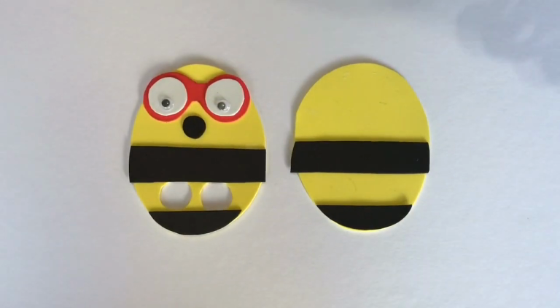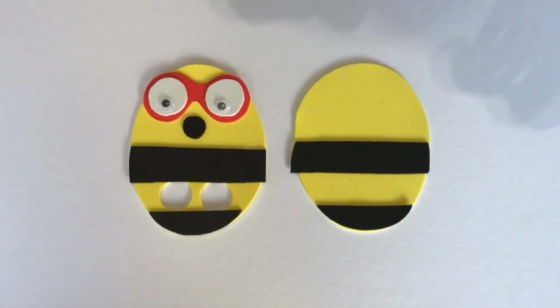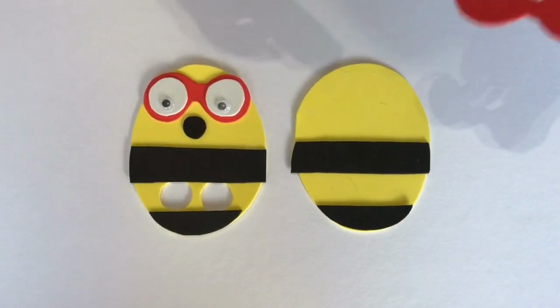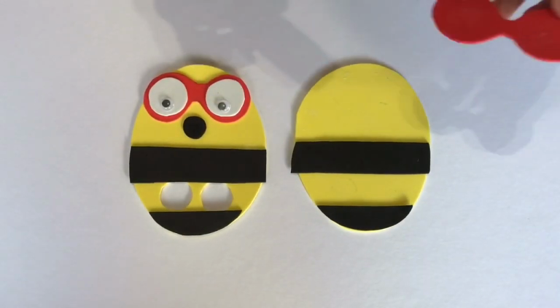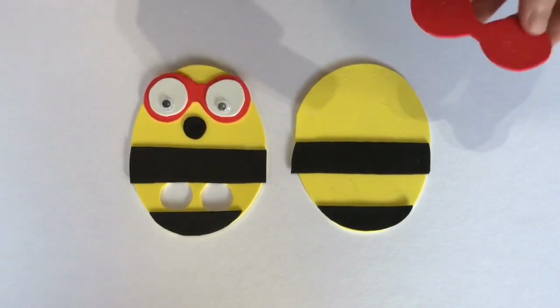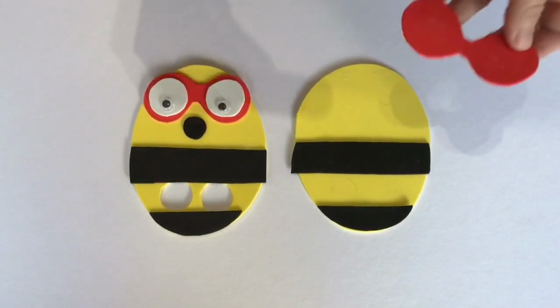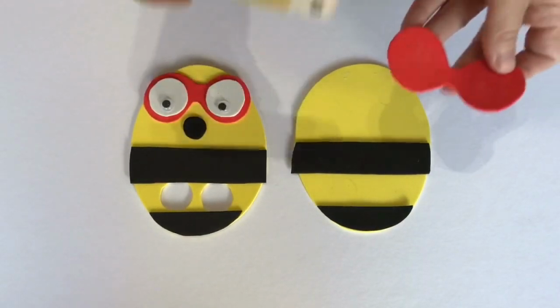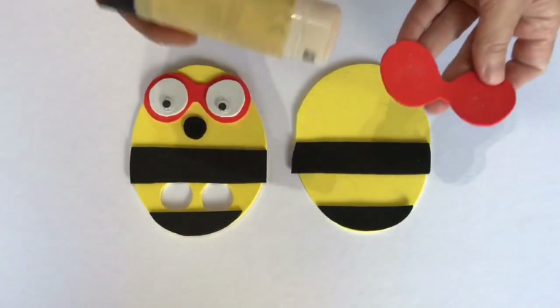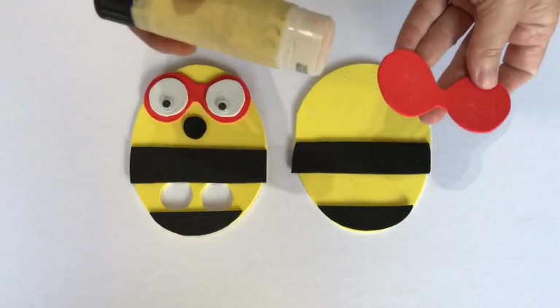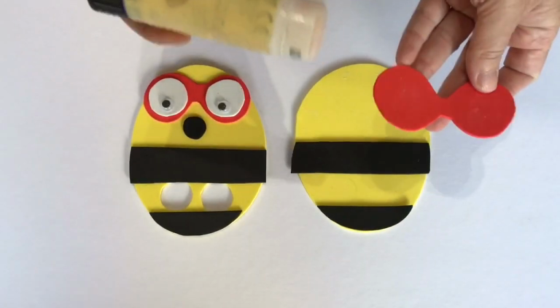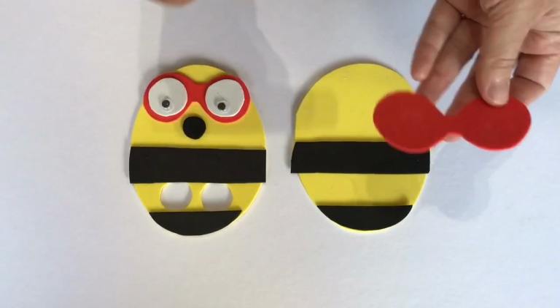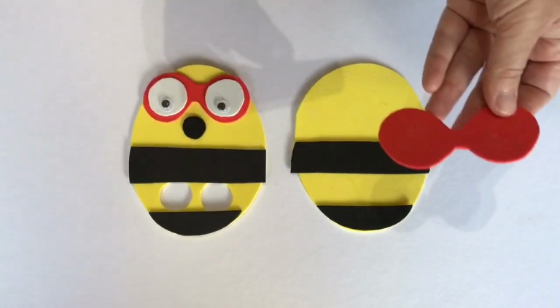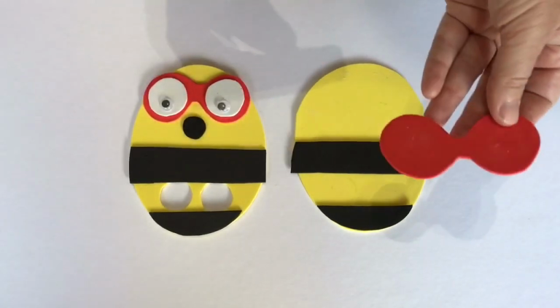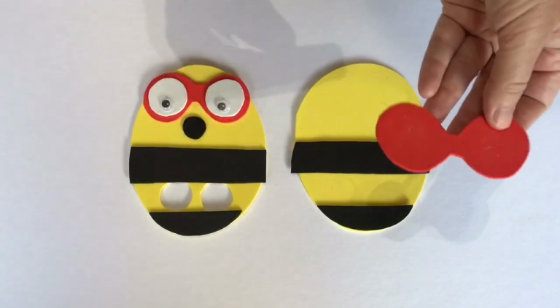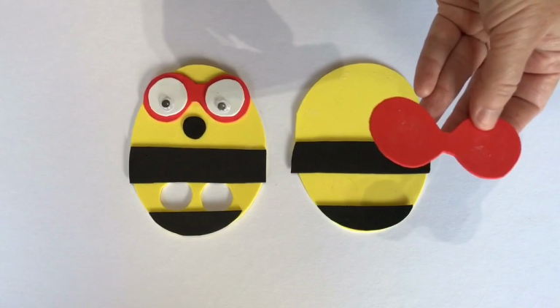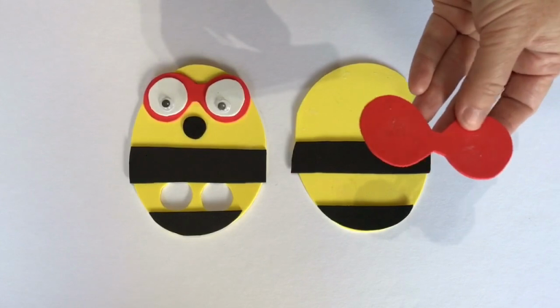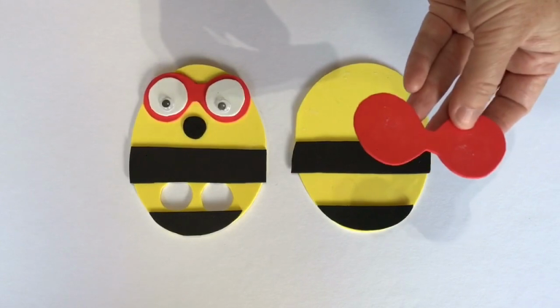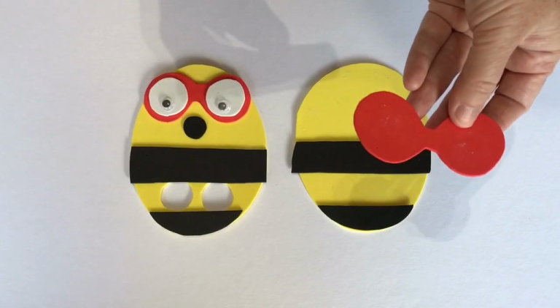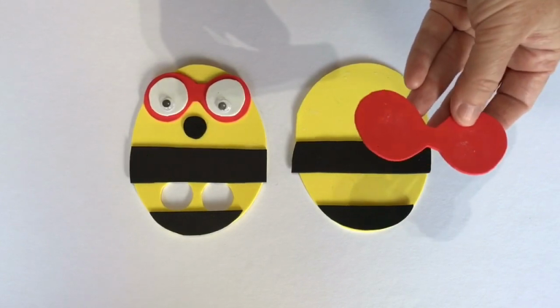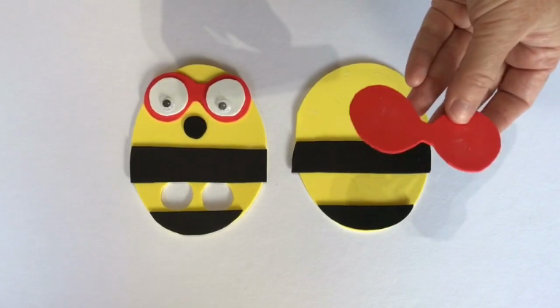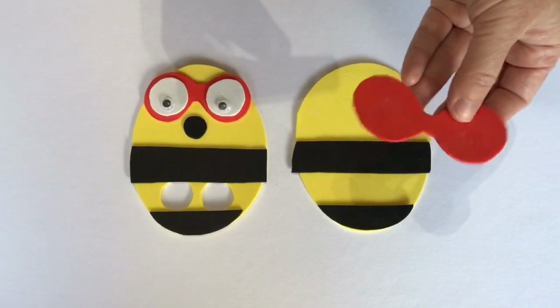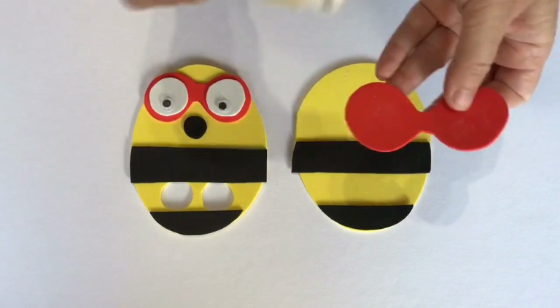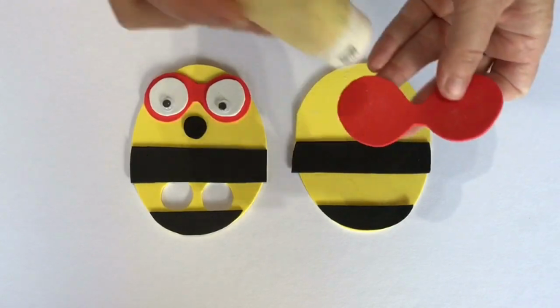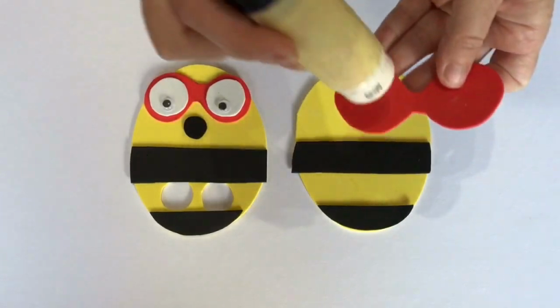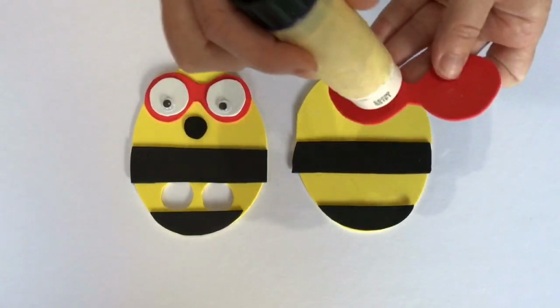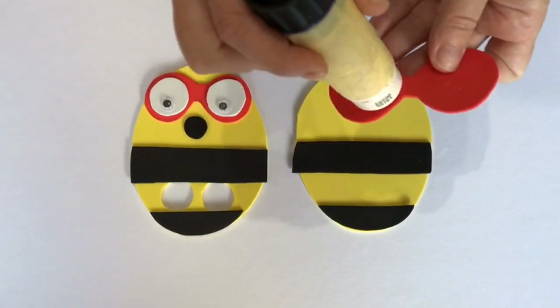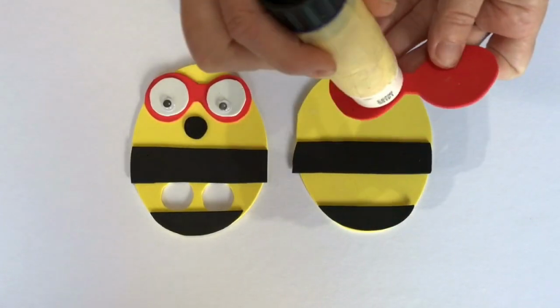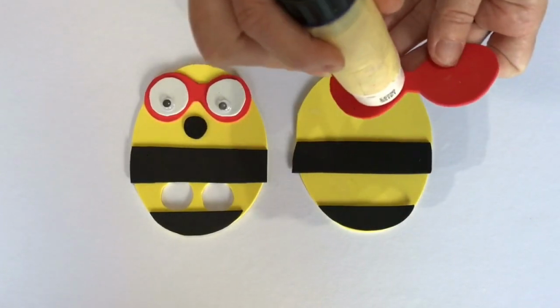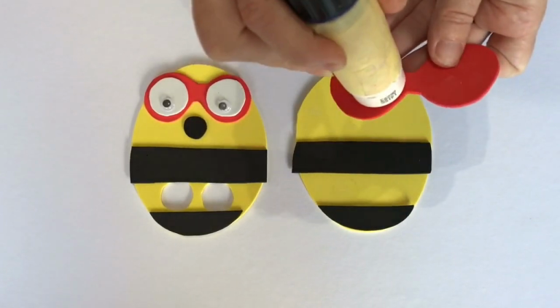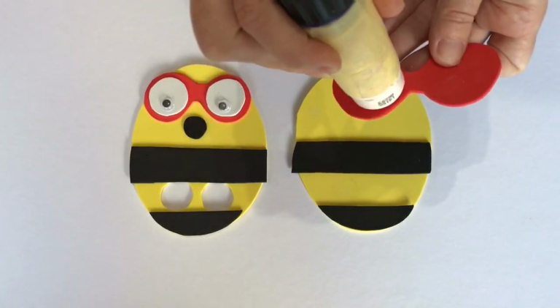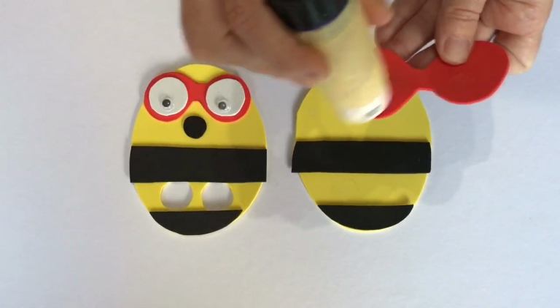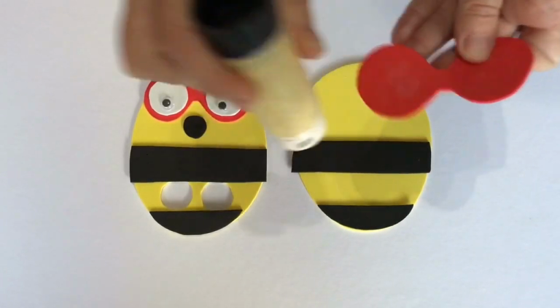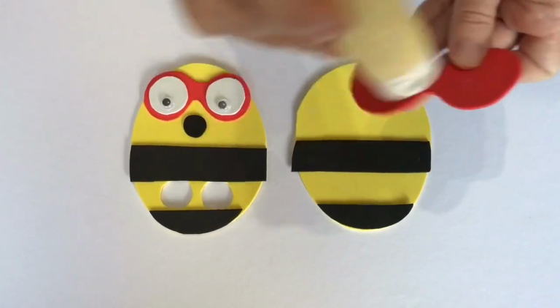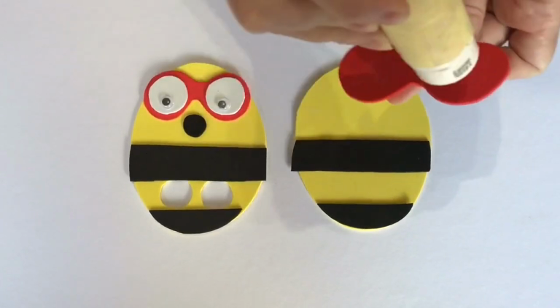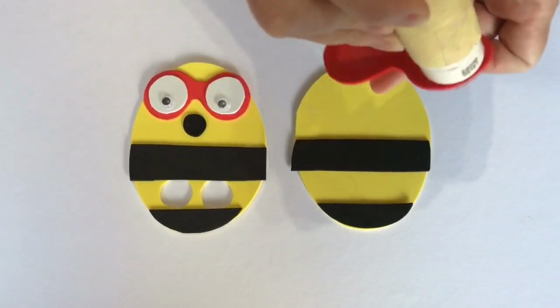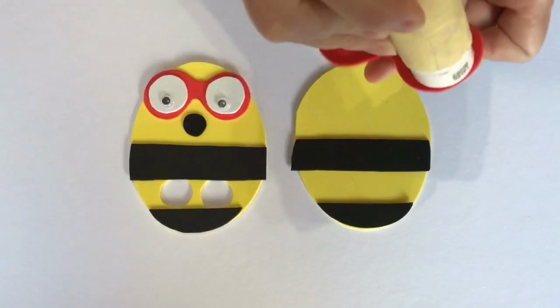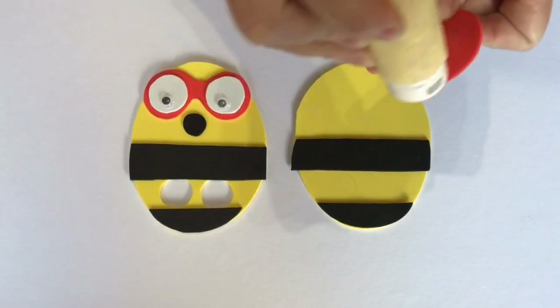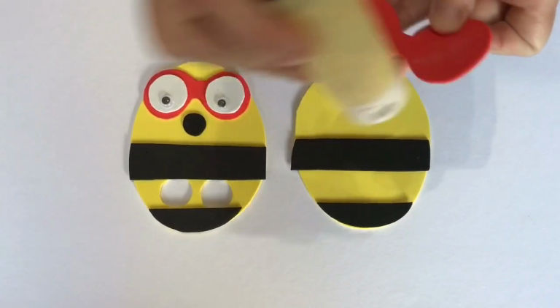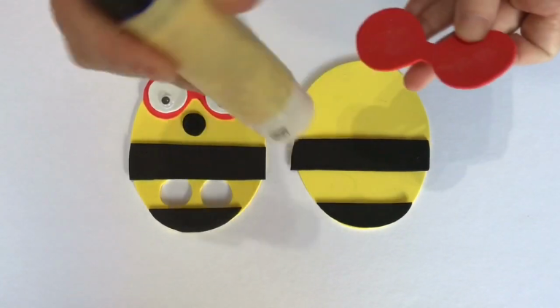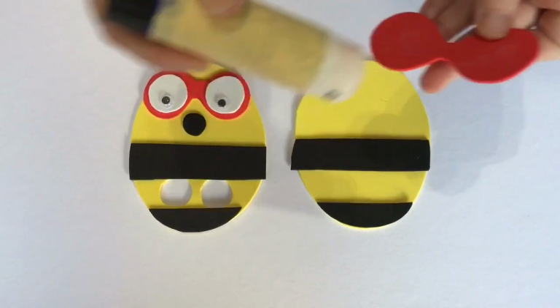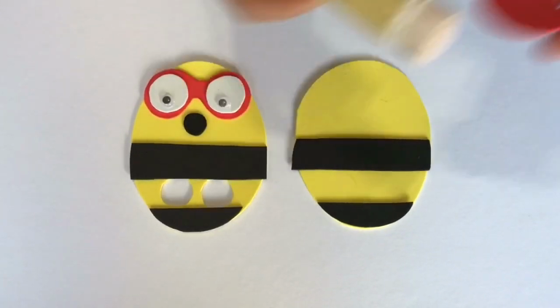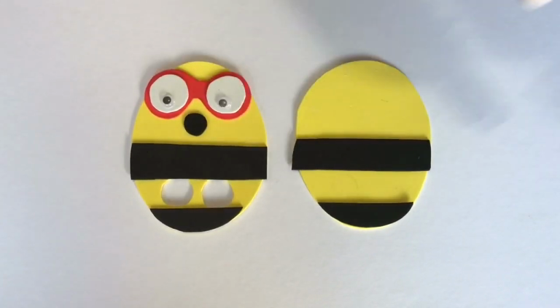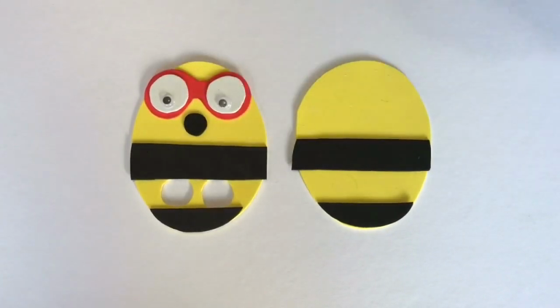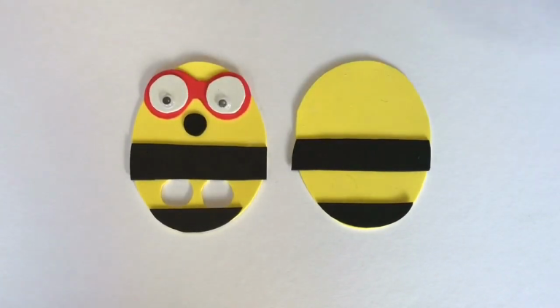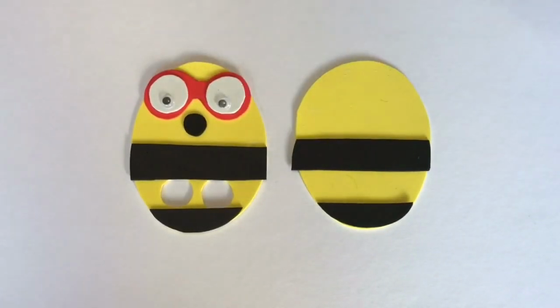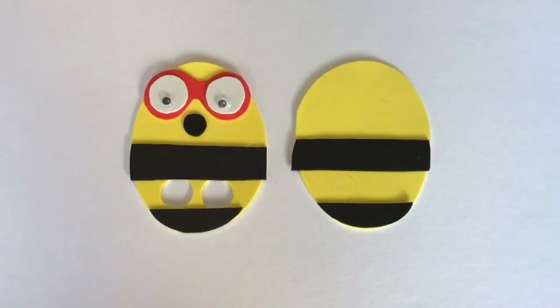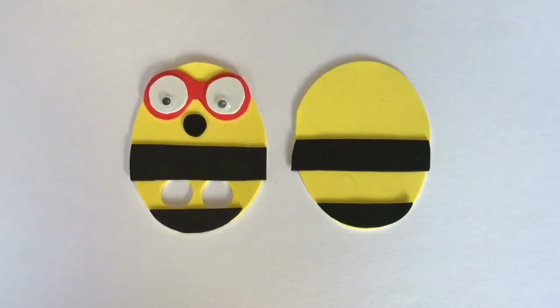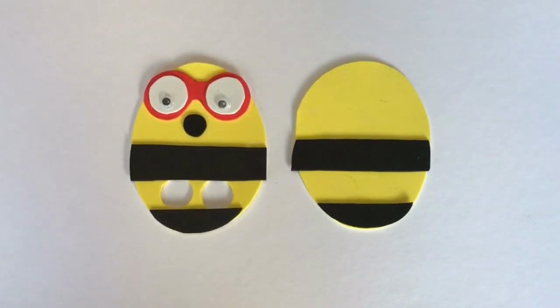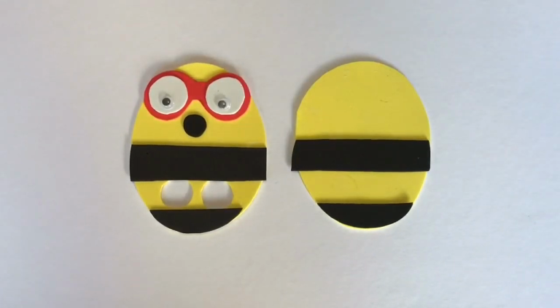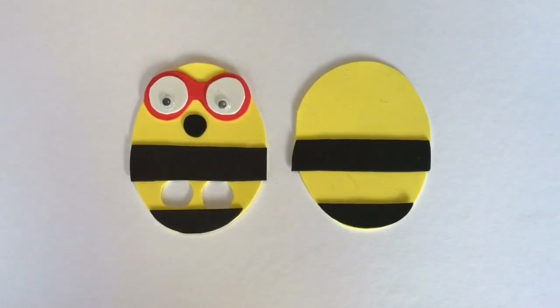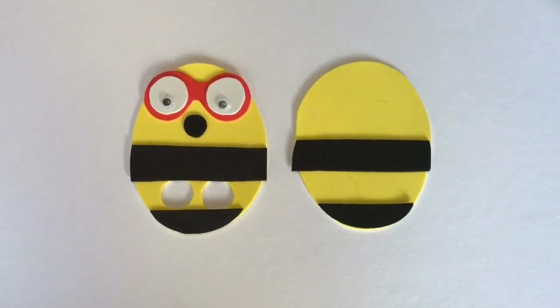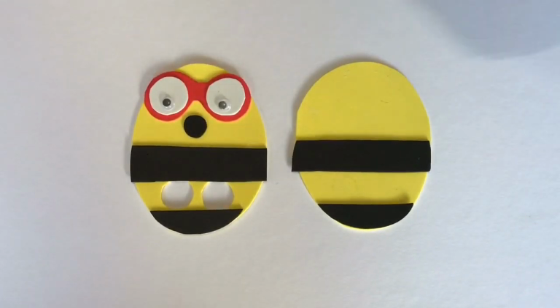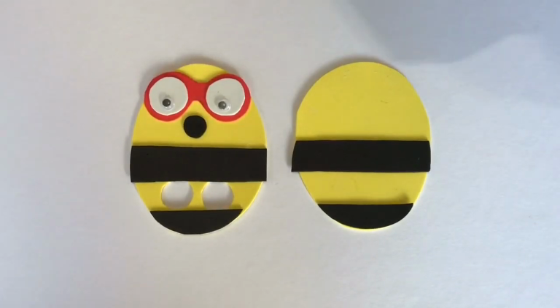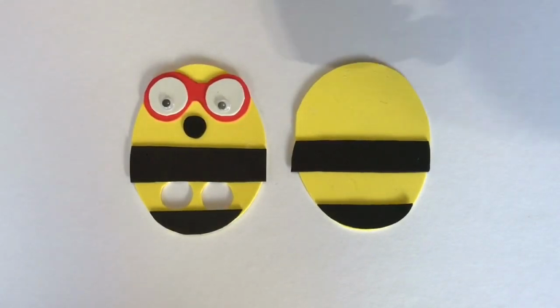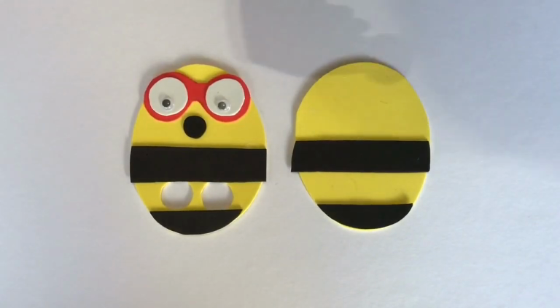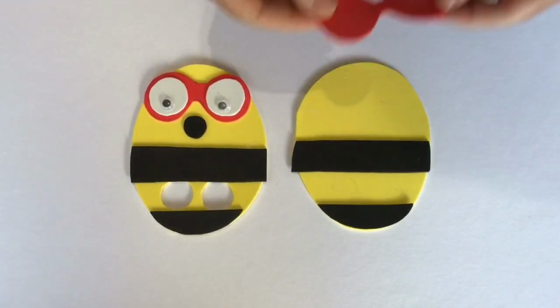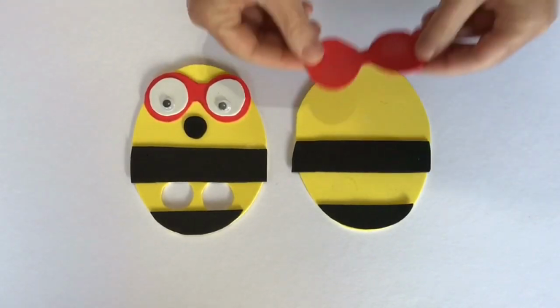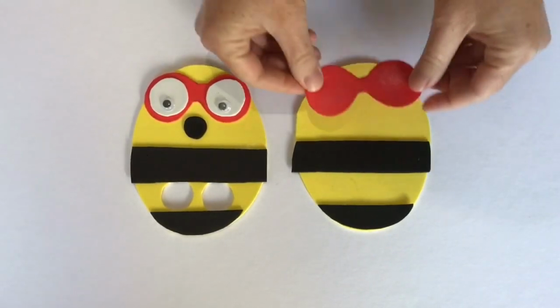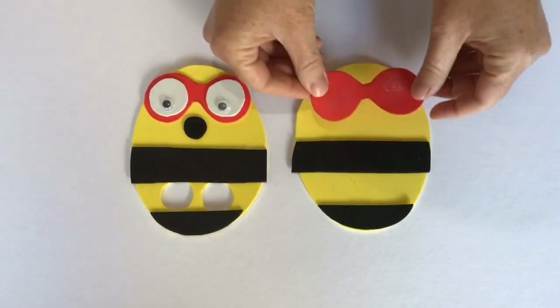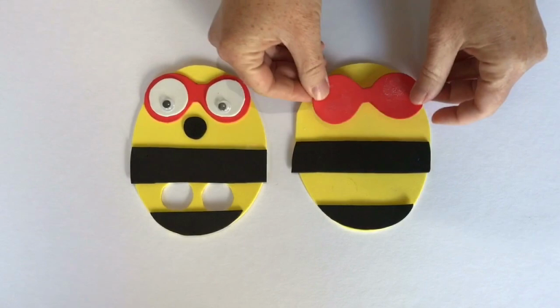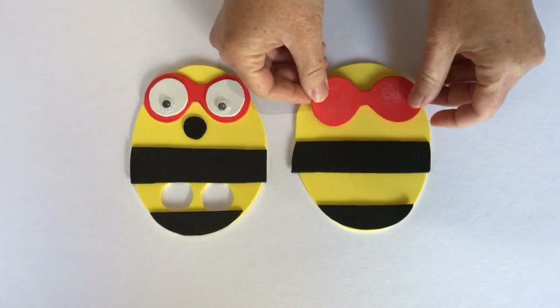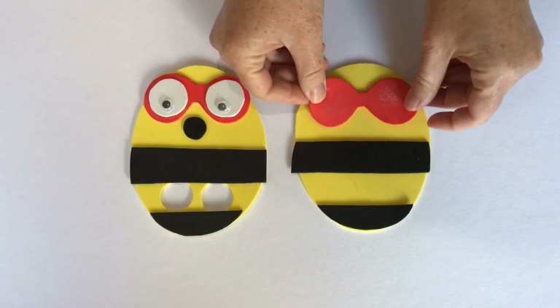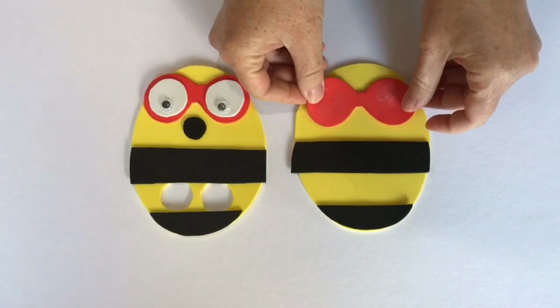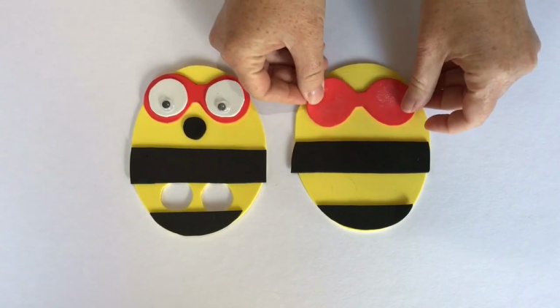Next, you're going to take Amelia's glasses and put some glue onto those and stick those down.